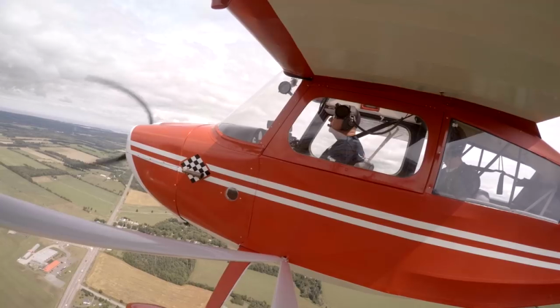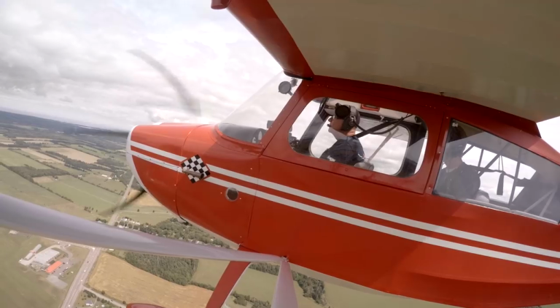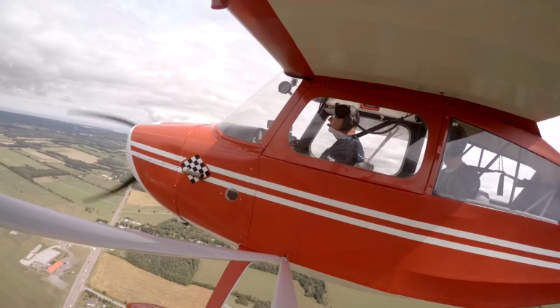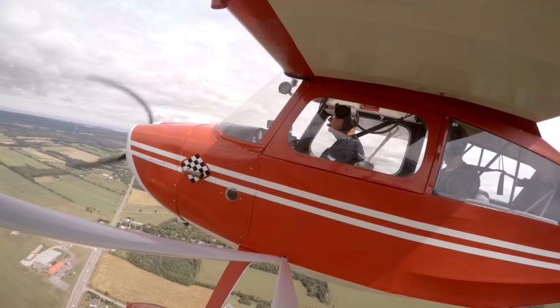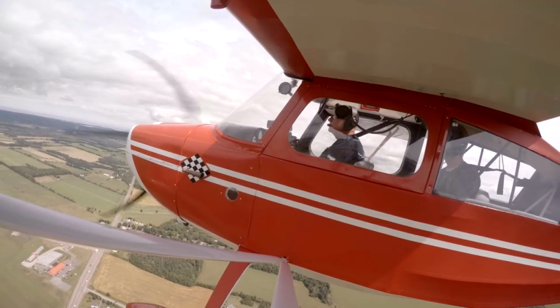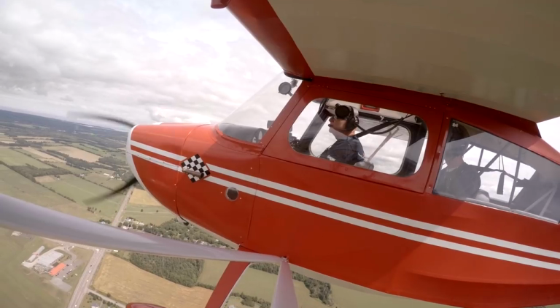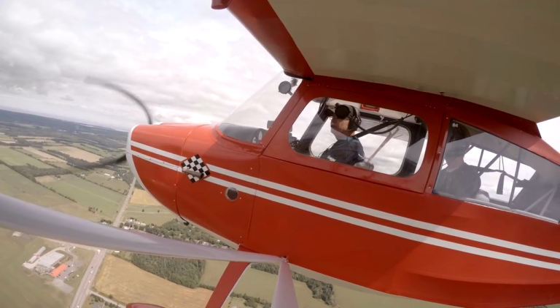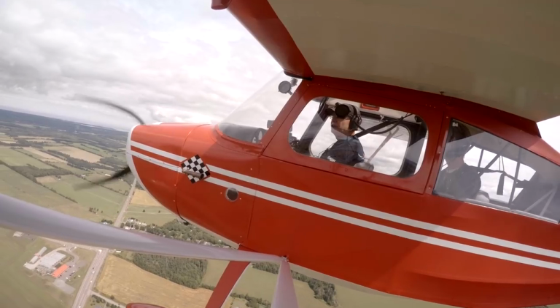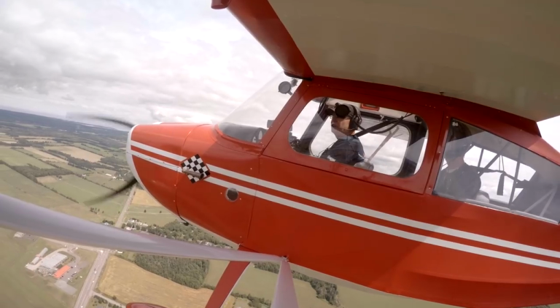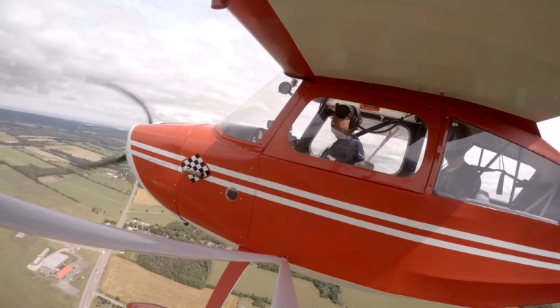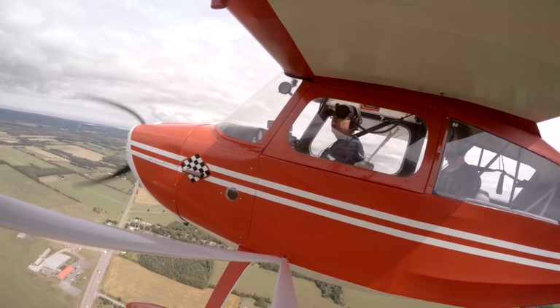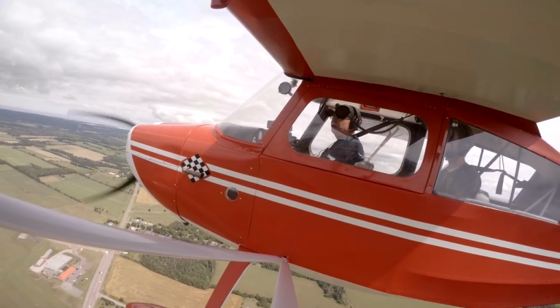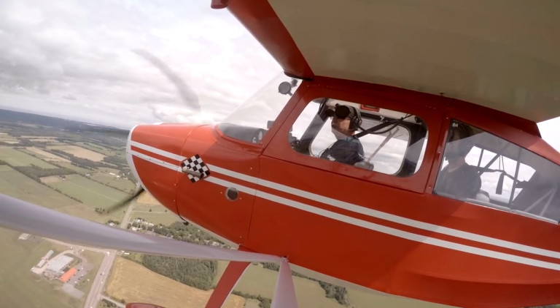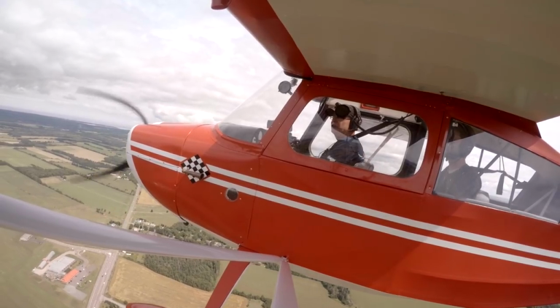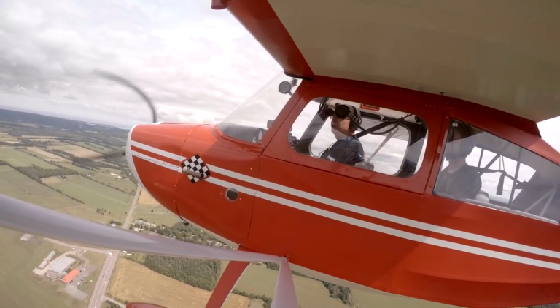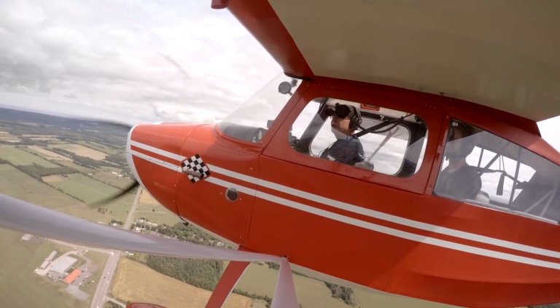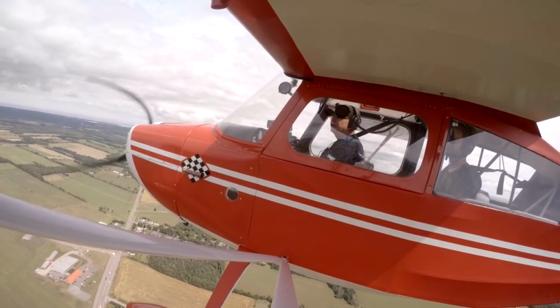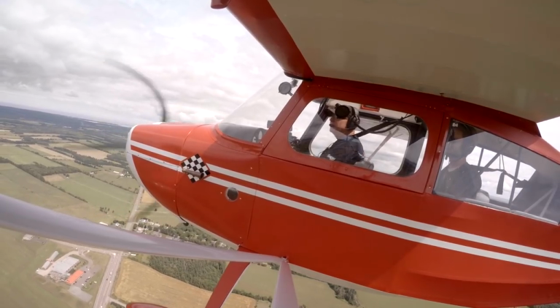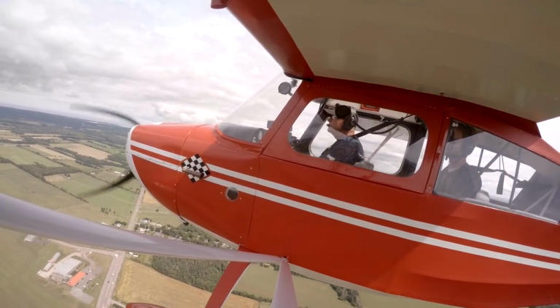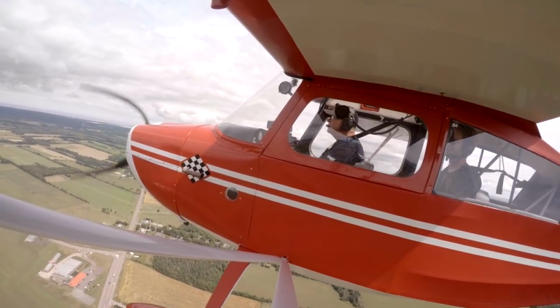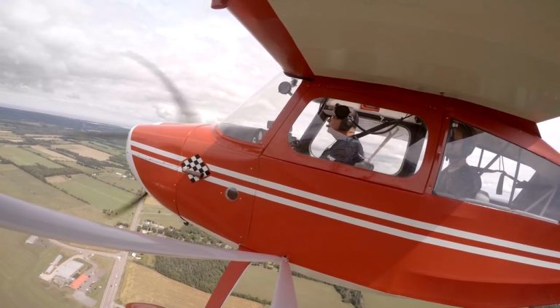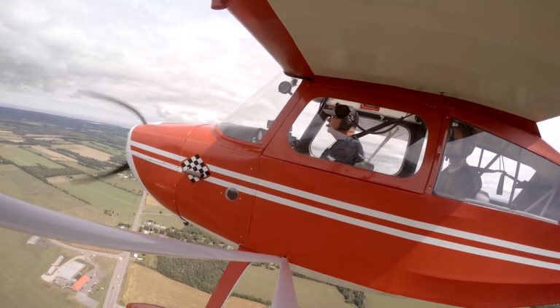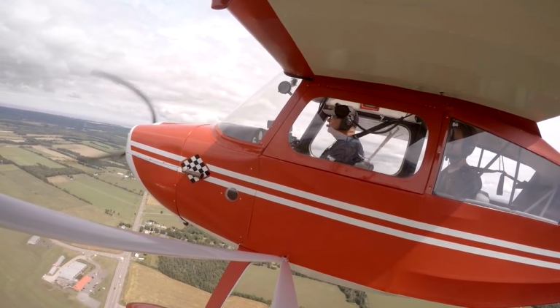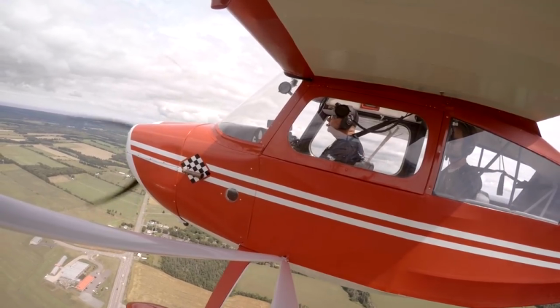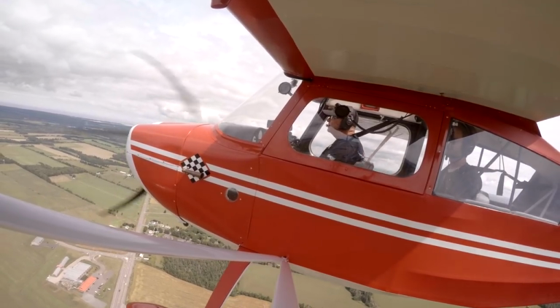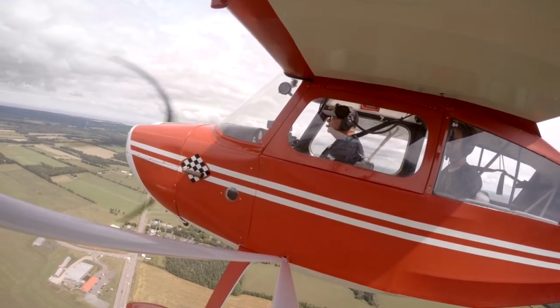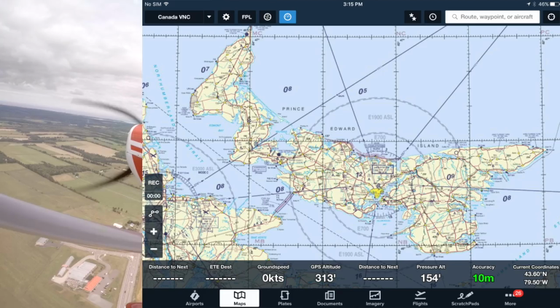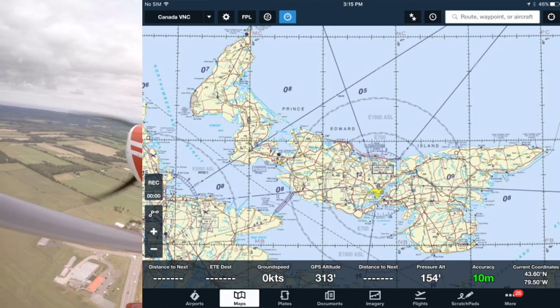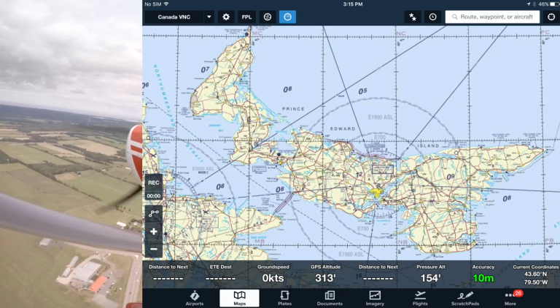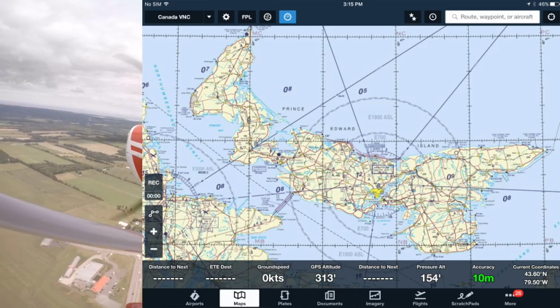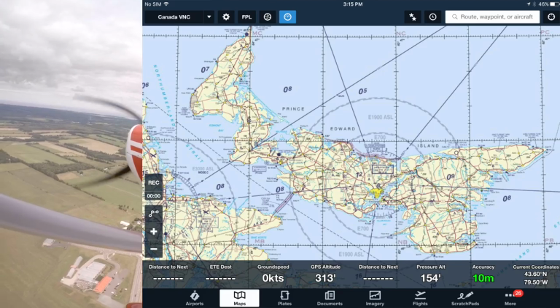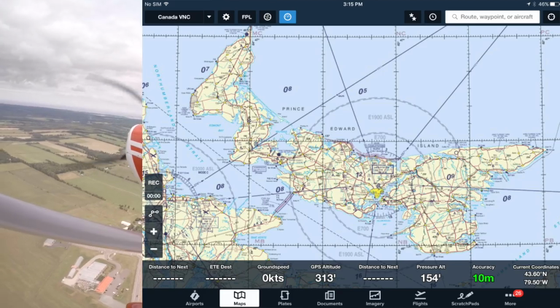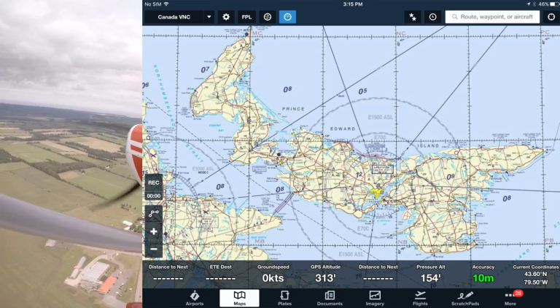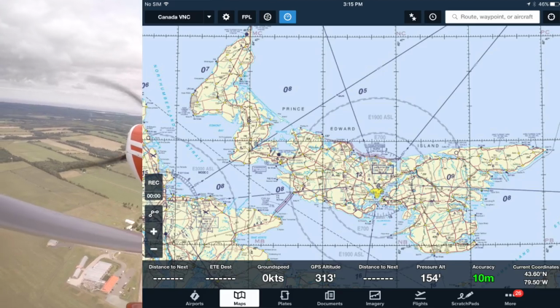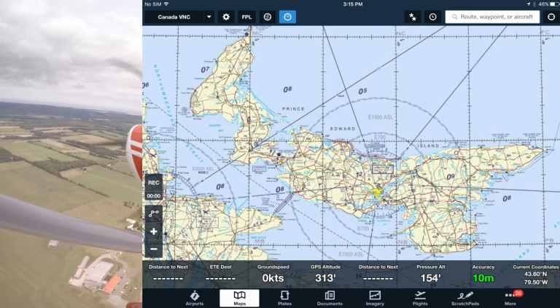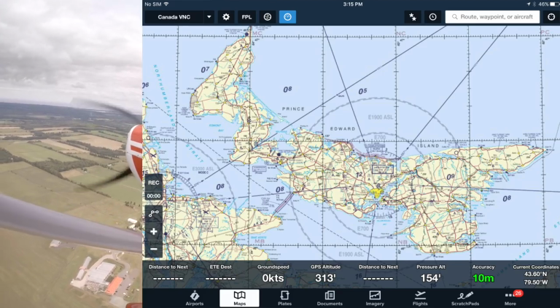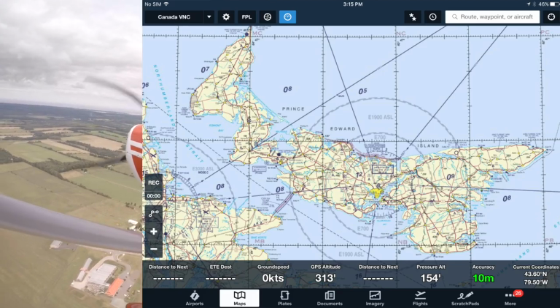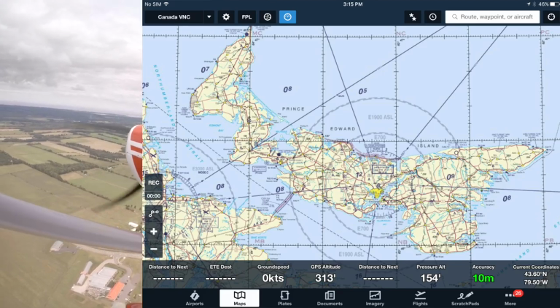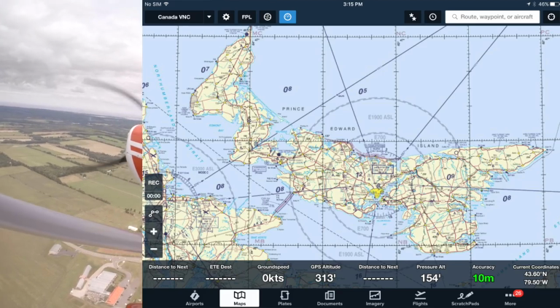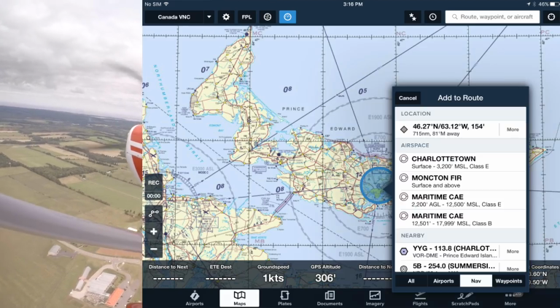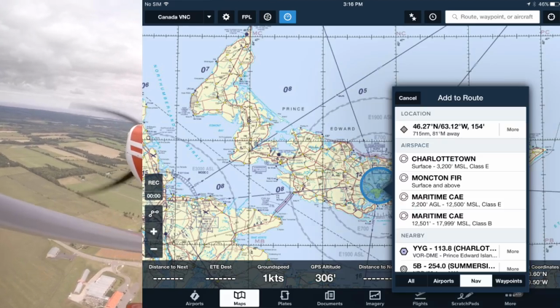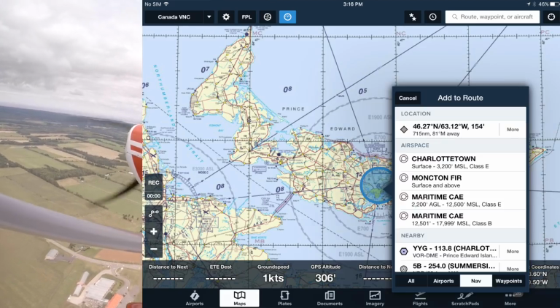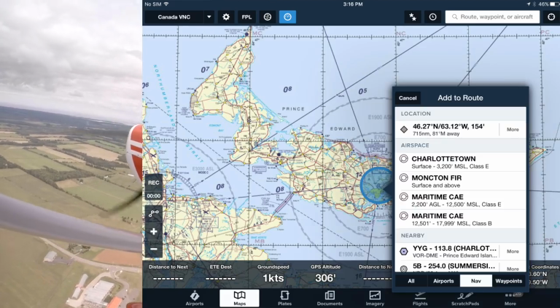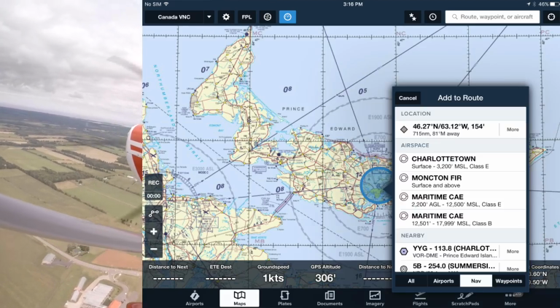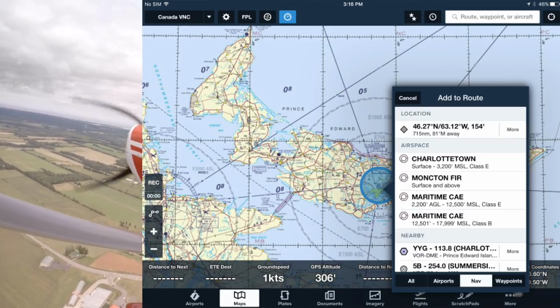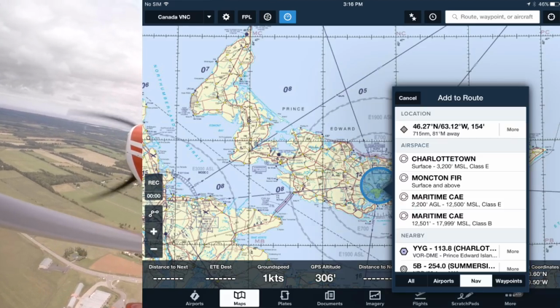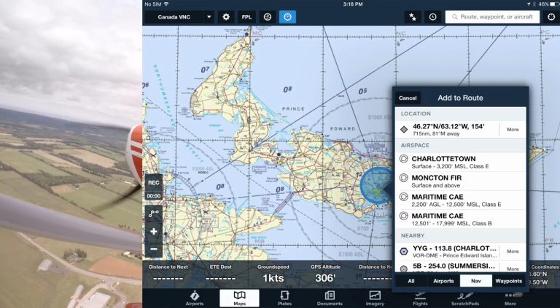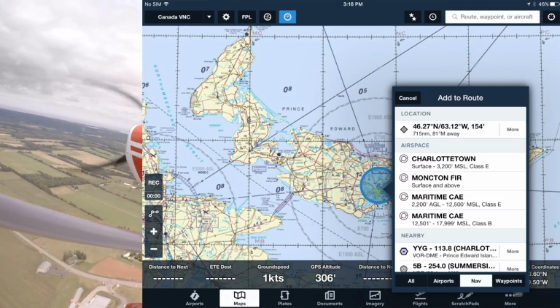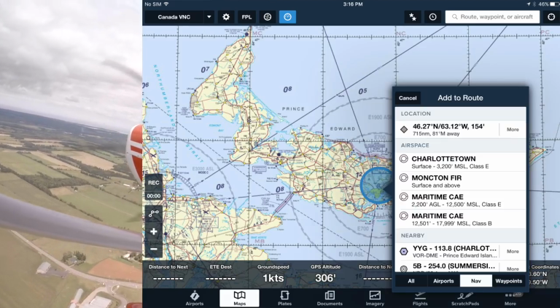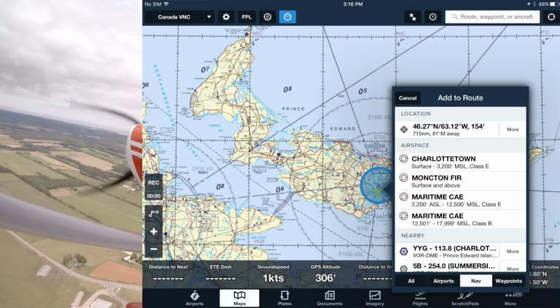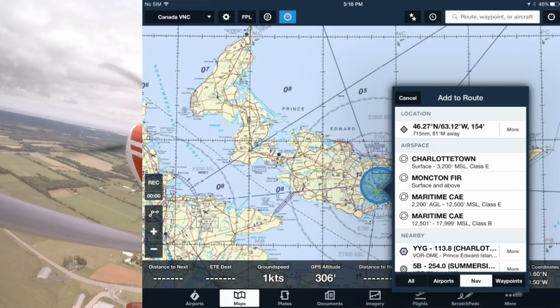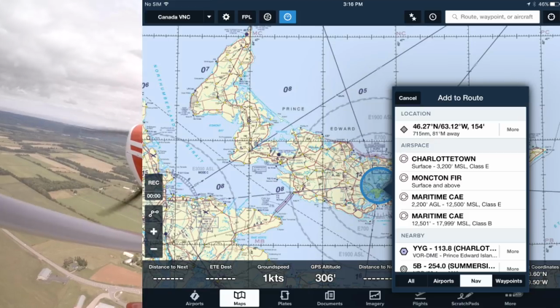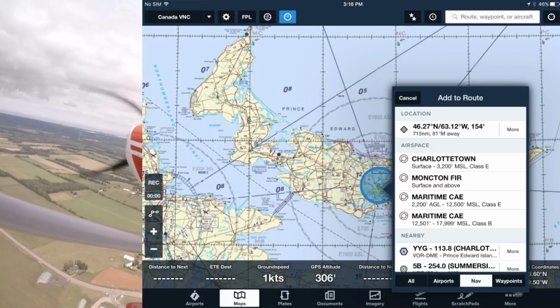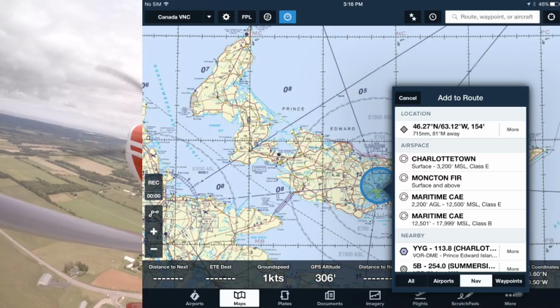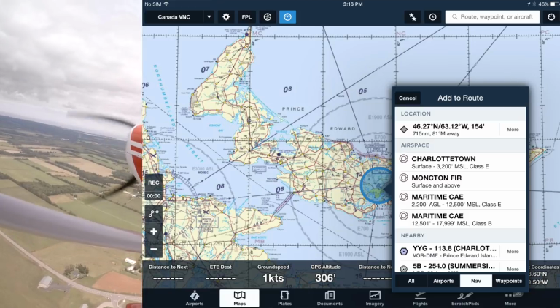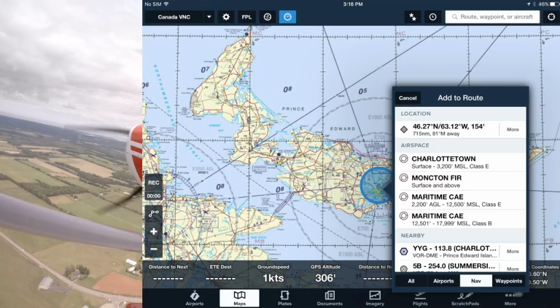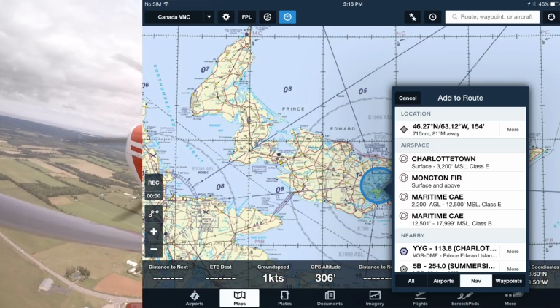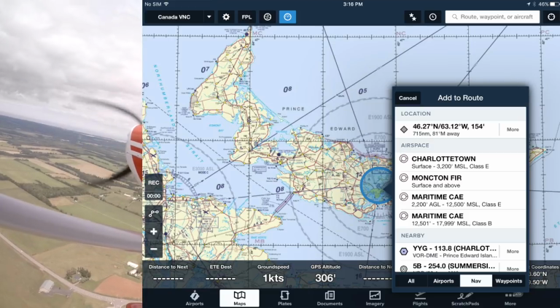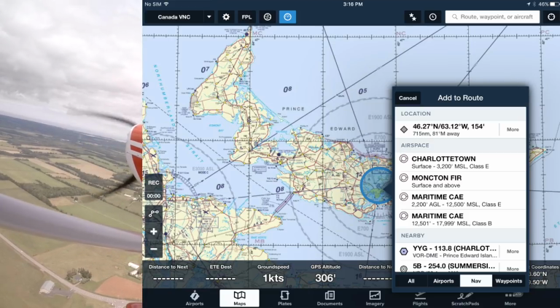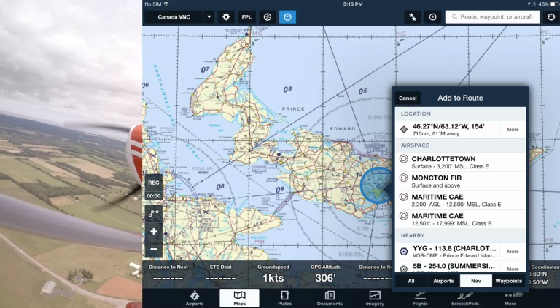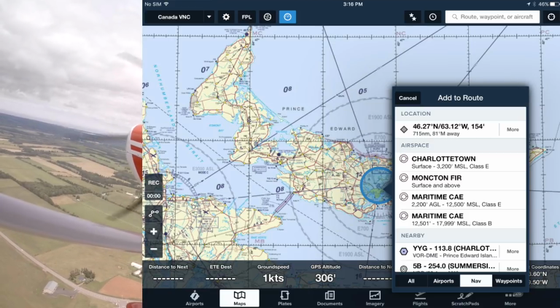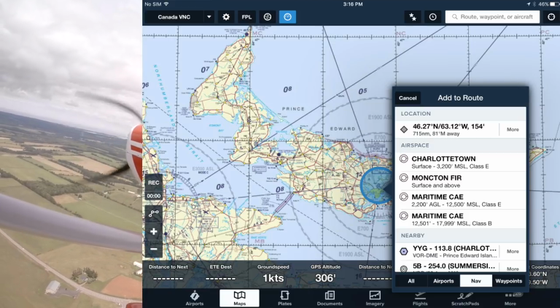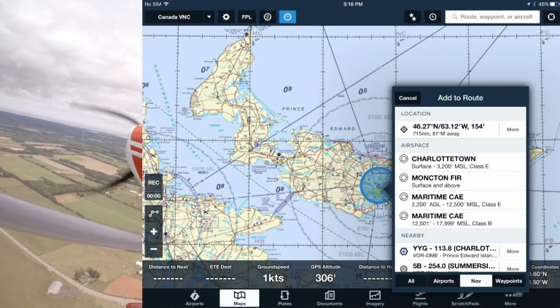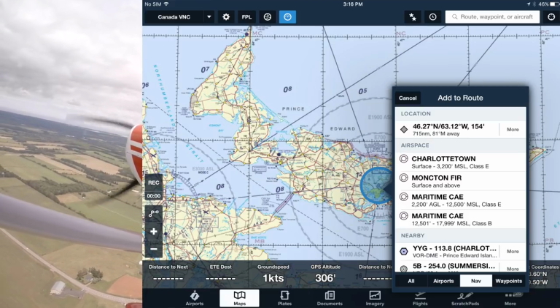That was an unusual type of clearance. It is controlled, right? No, it's not controlled. This is strictly Flight Service.